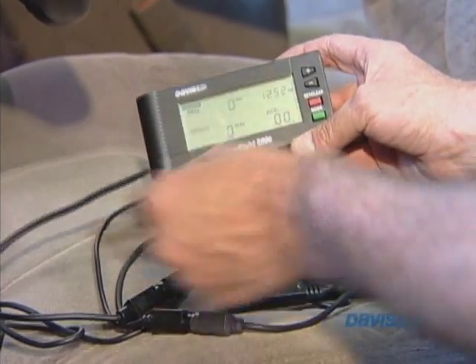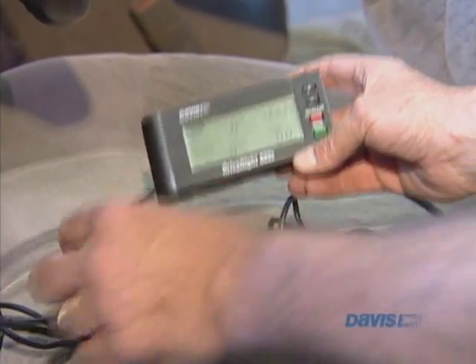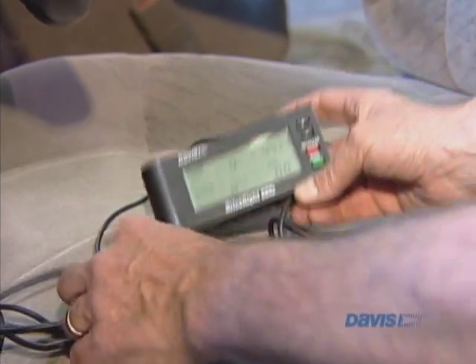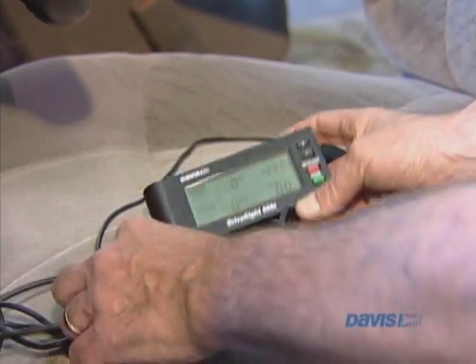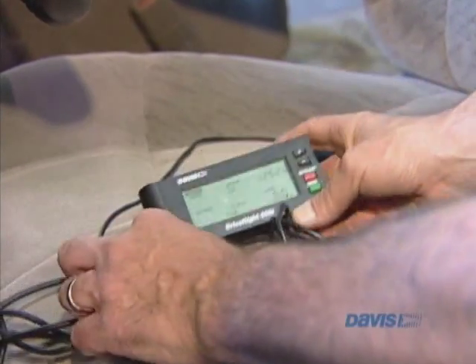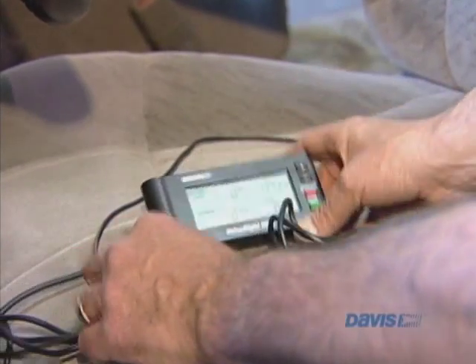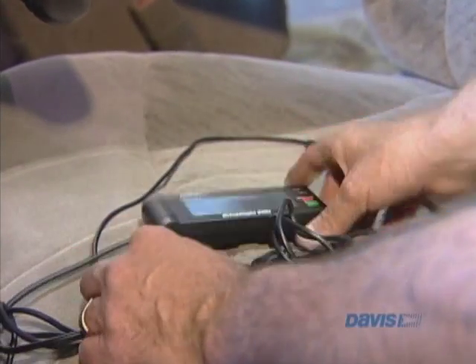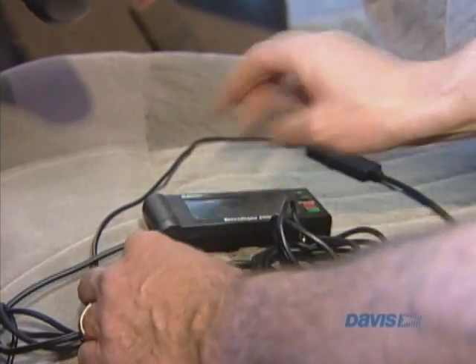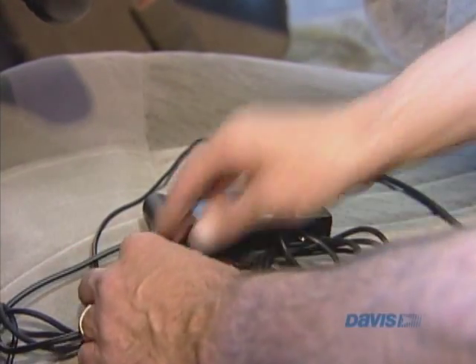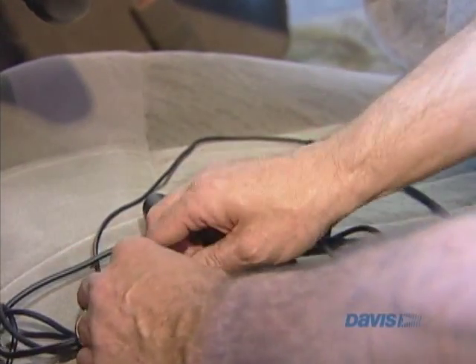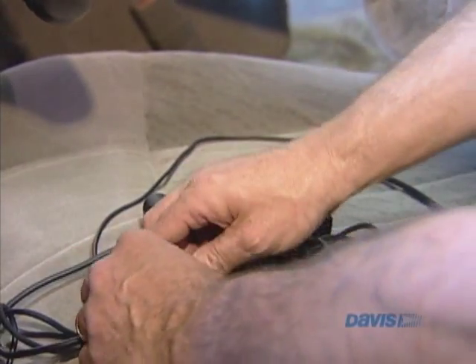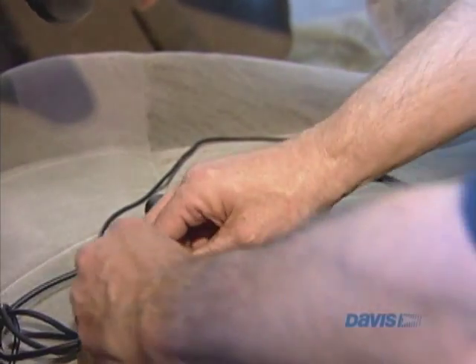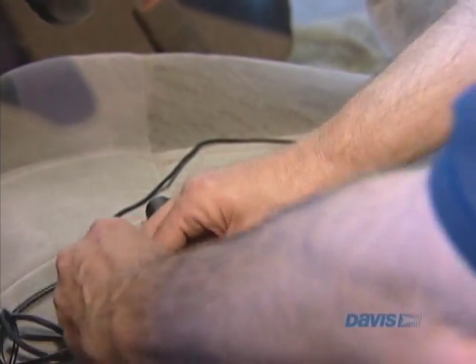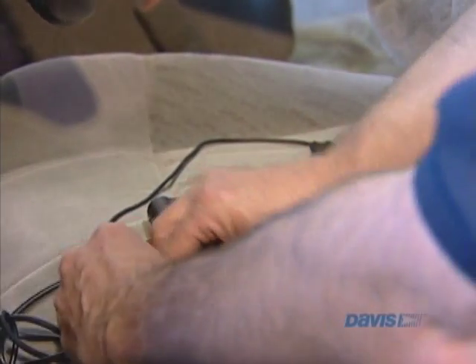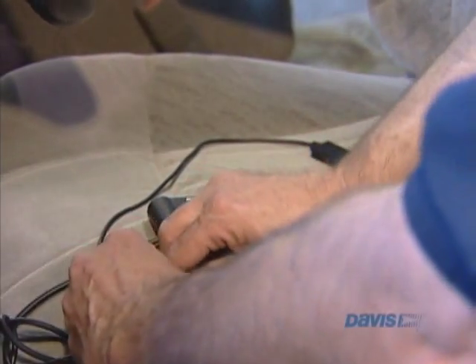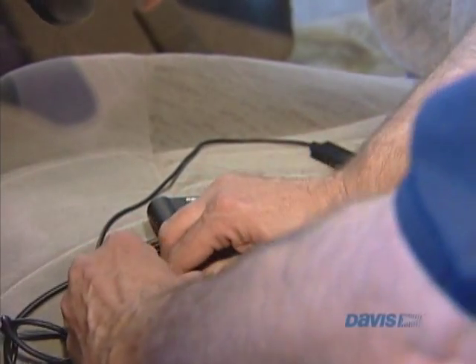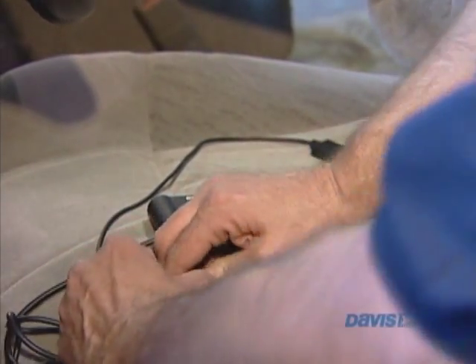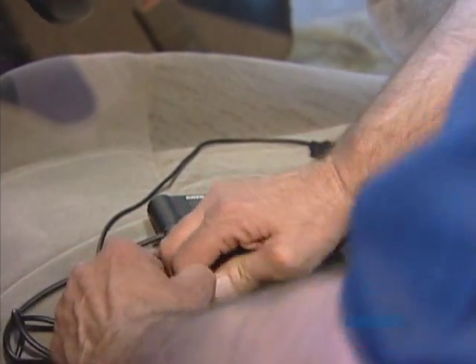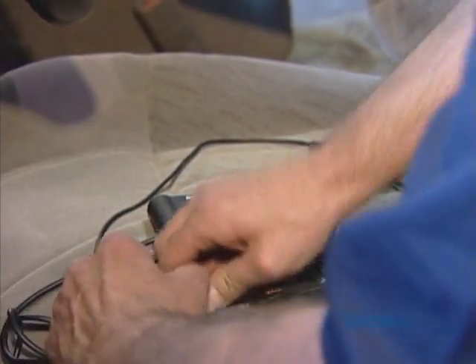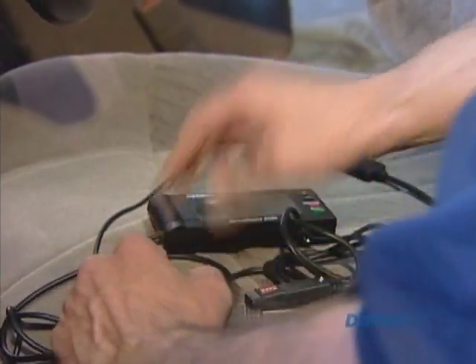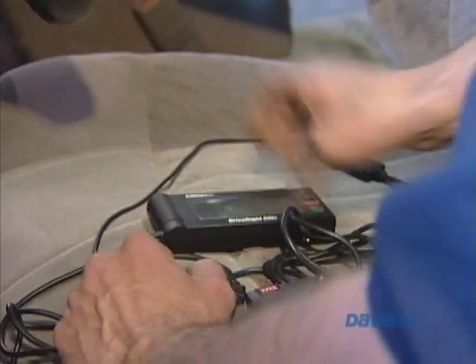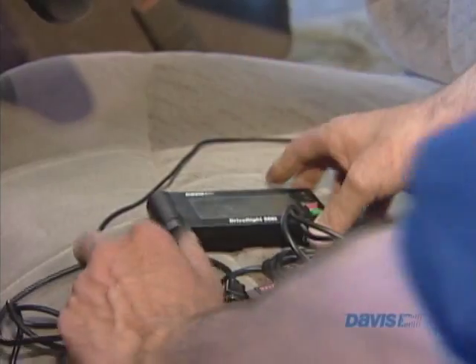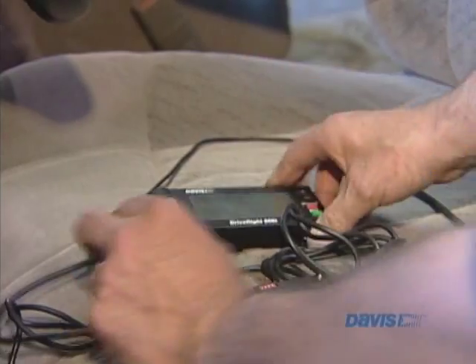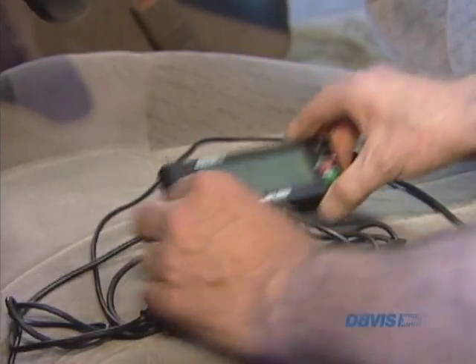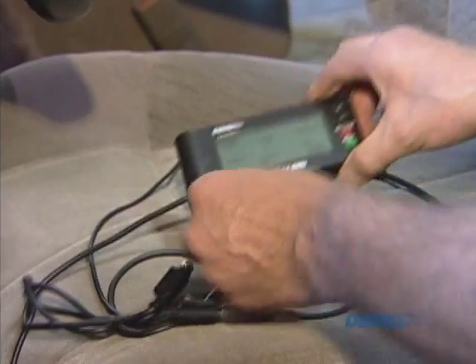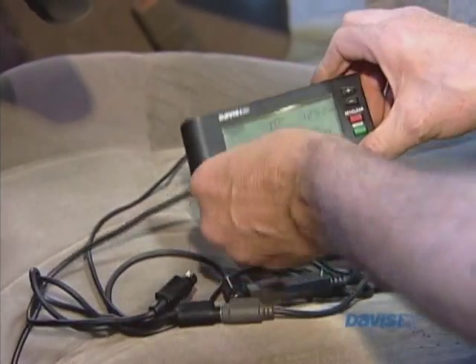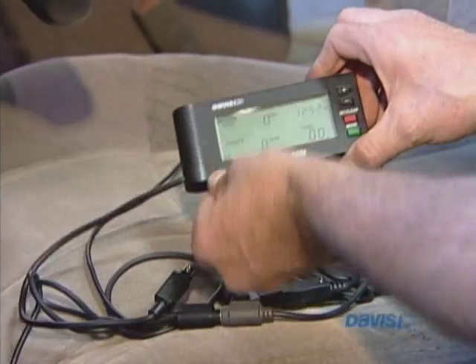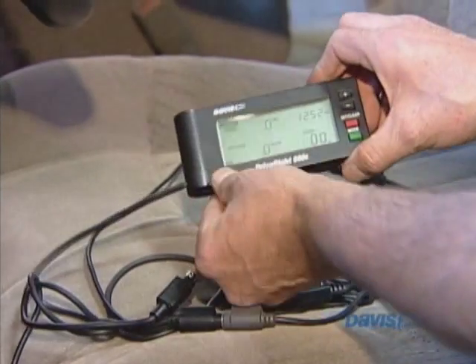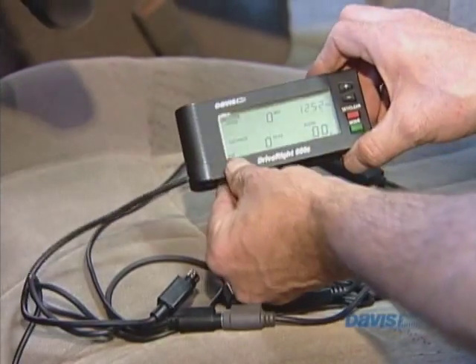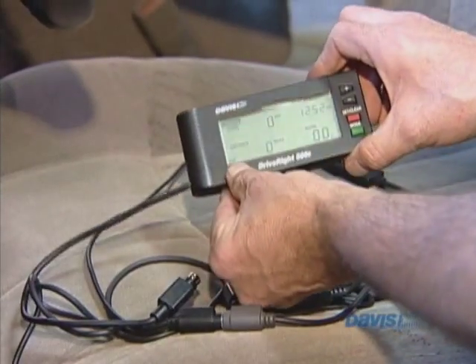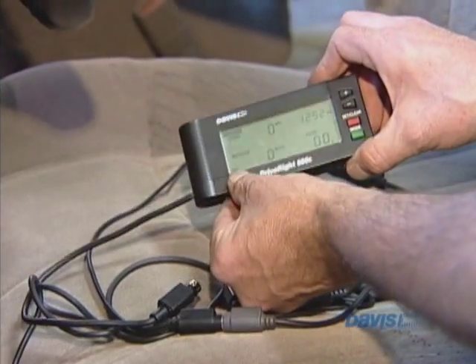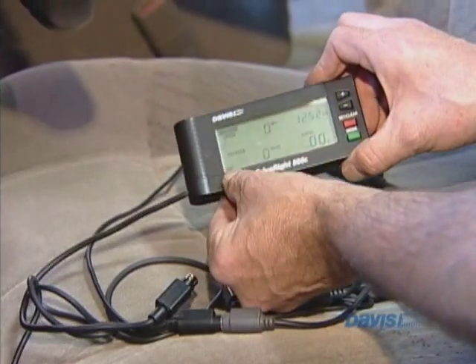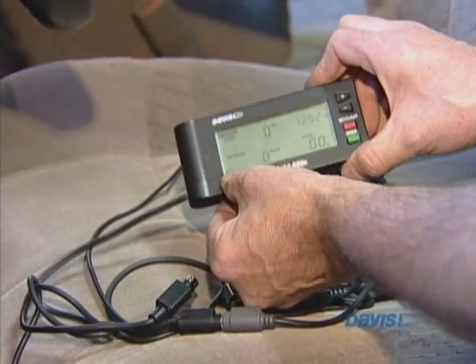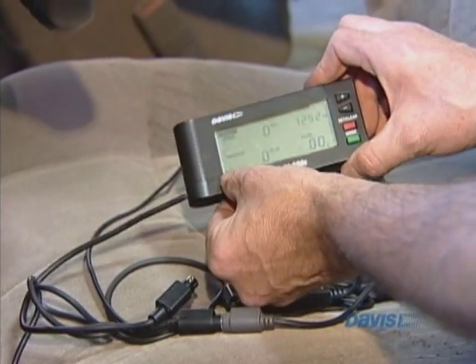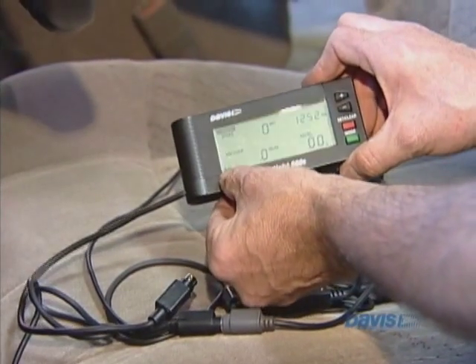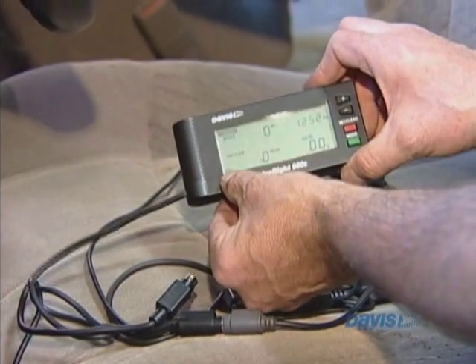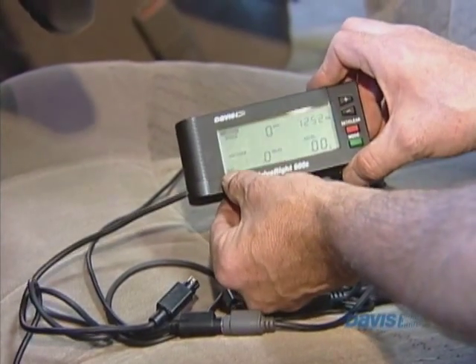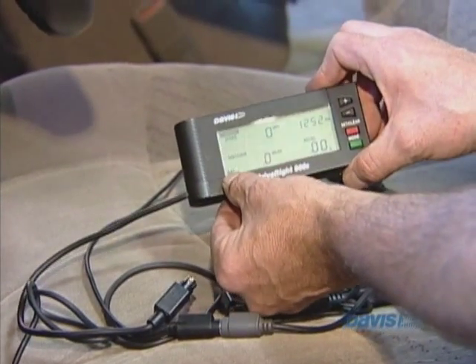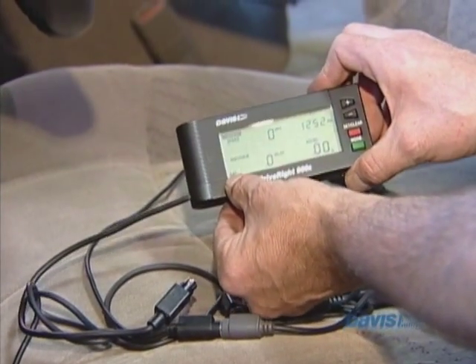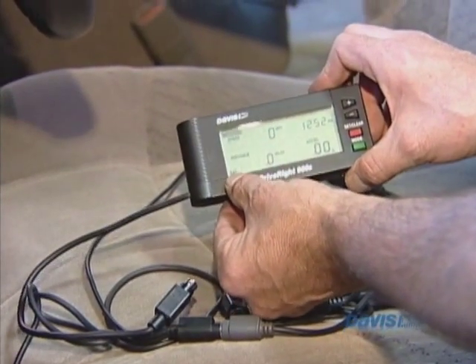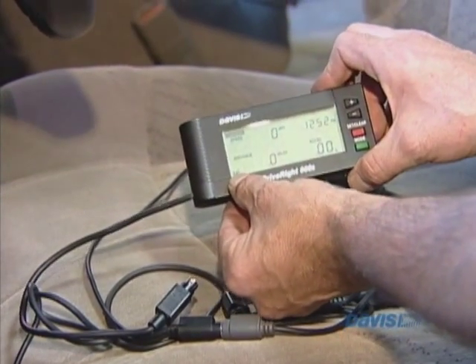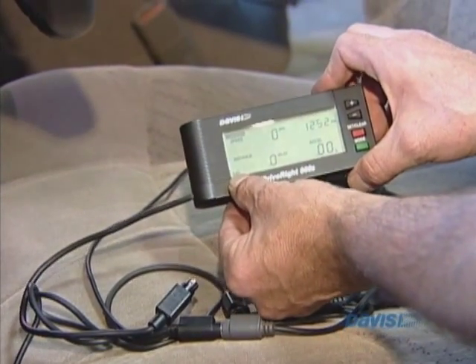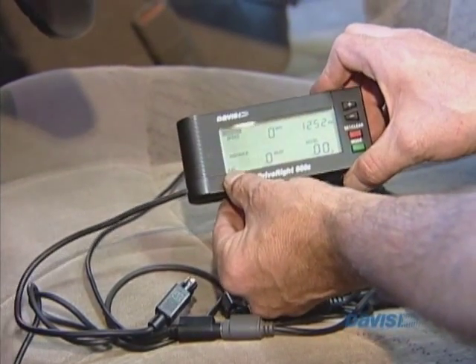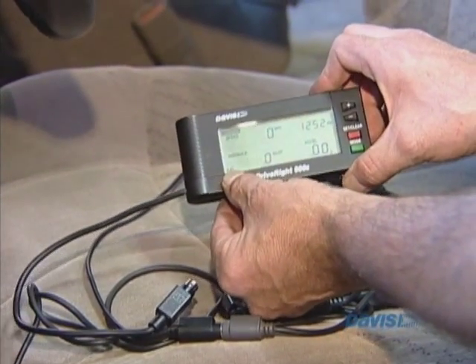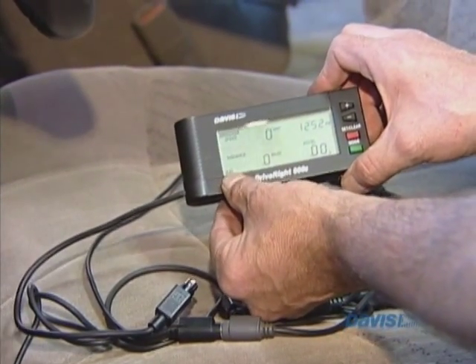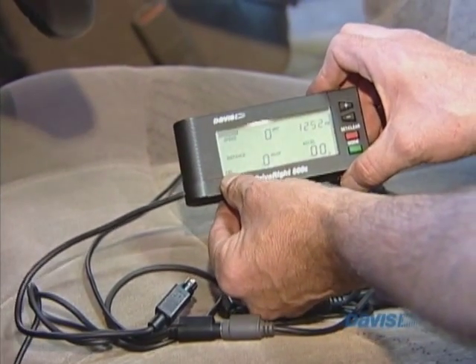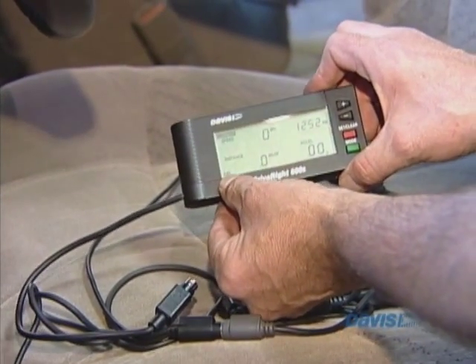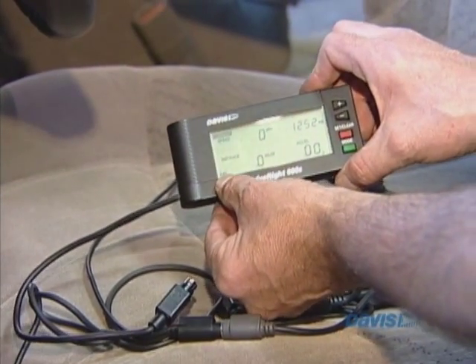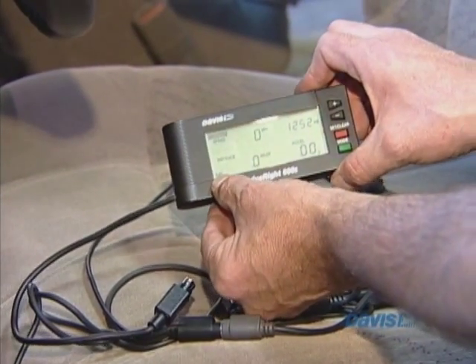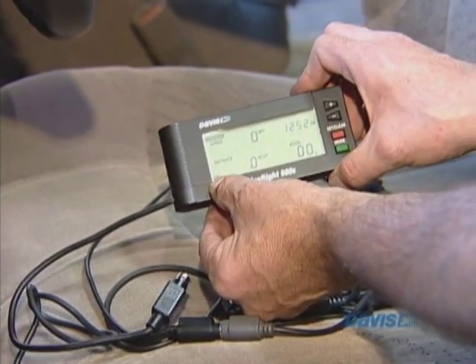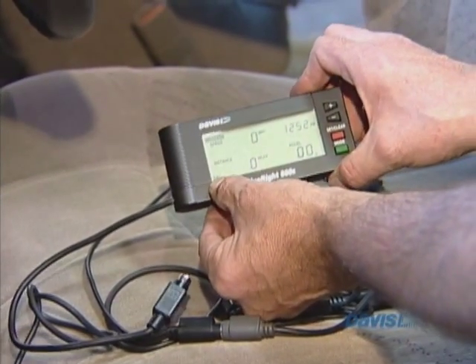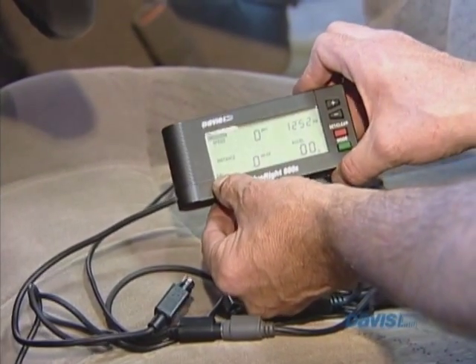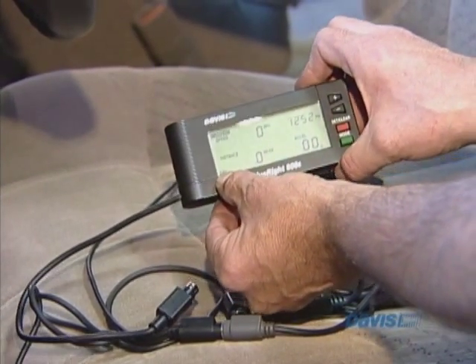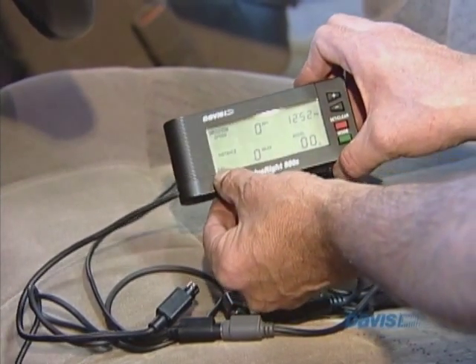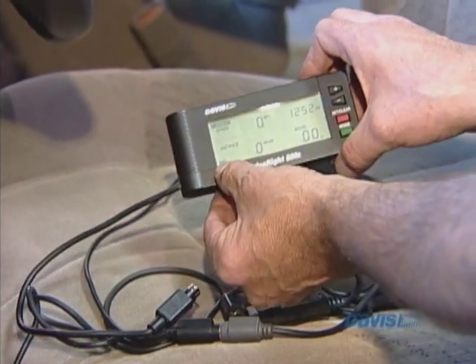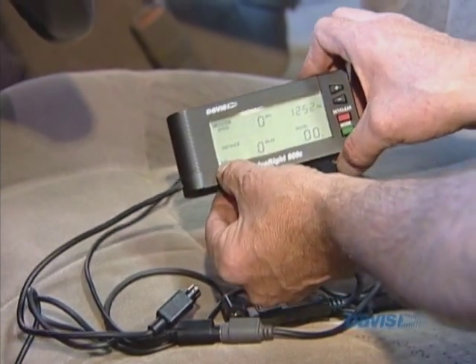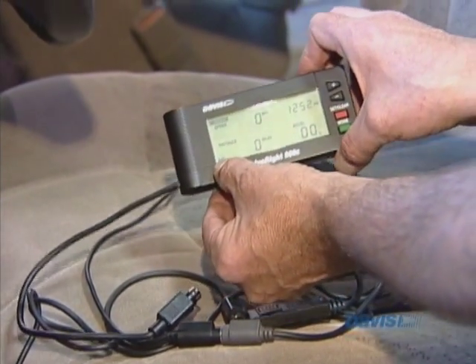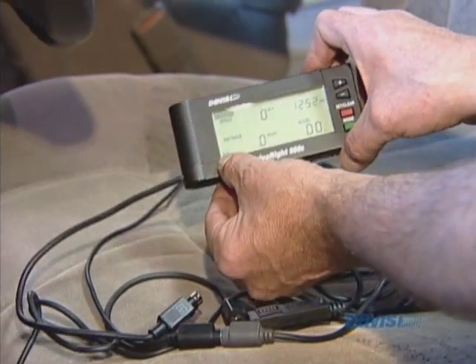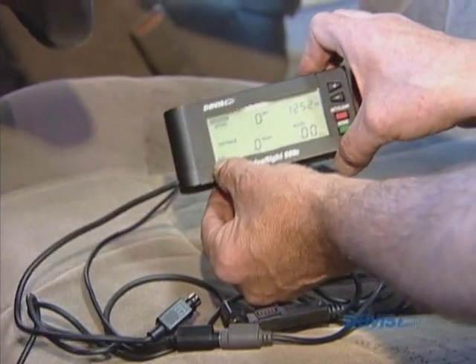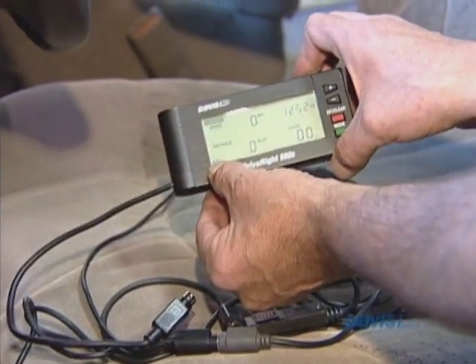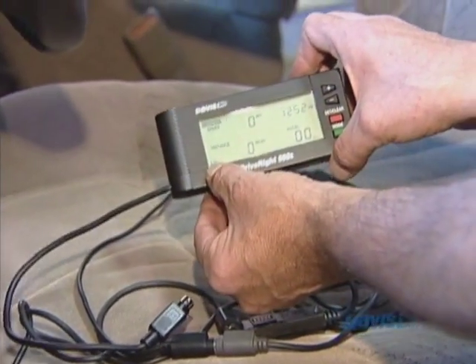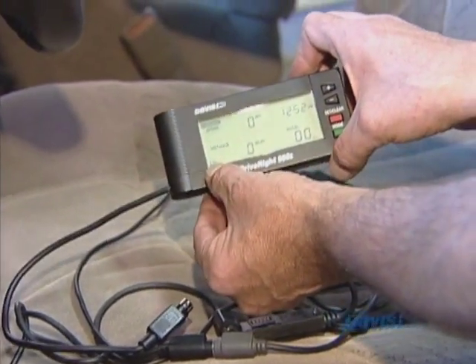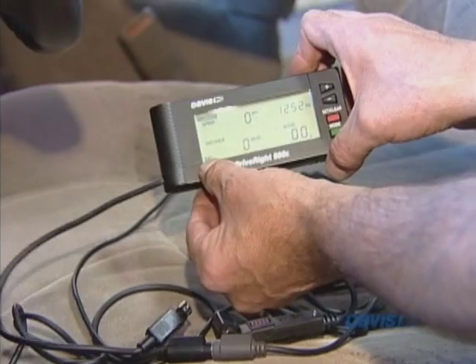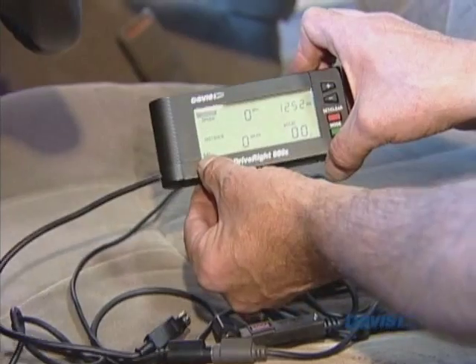Without the cable connected, you'll see that the battery icon comes on. That shows that we do not have power to the system.